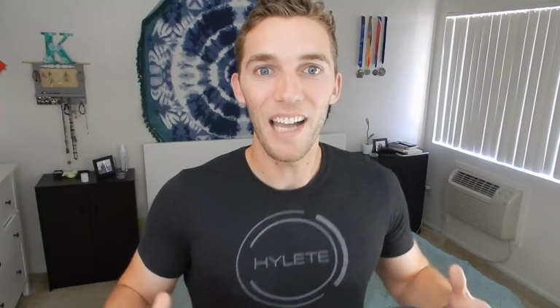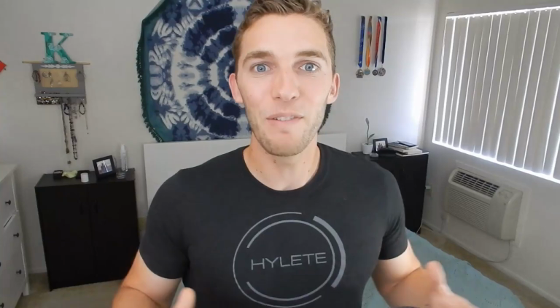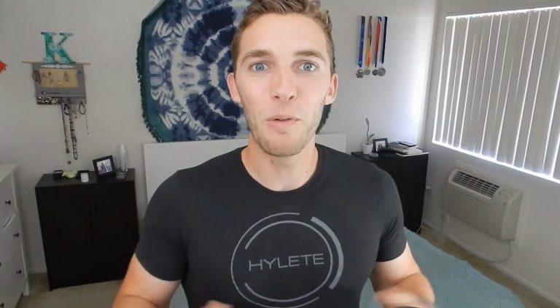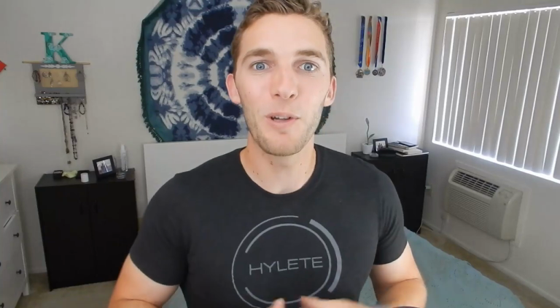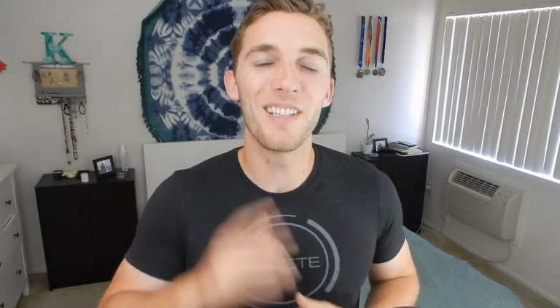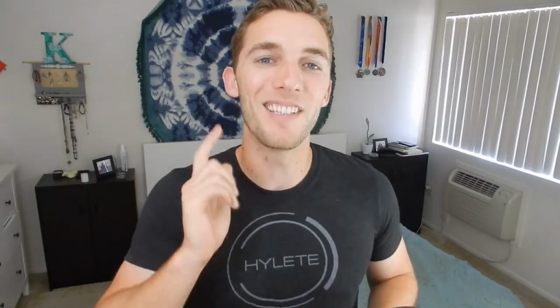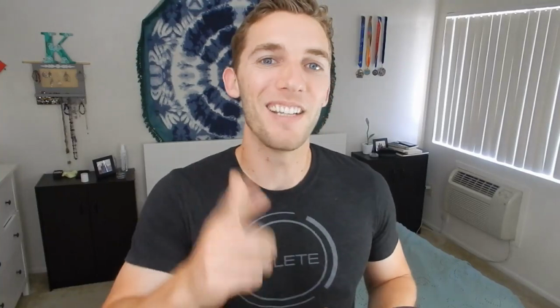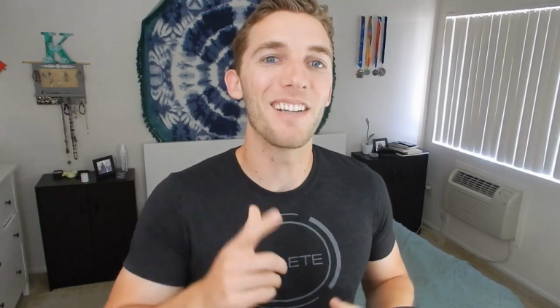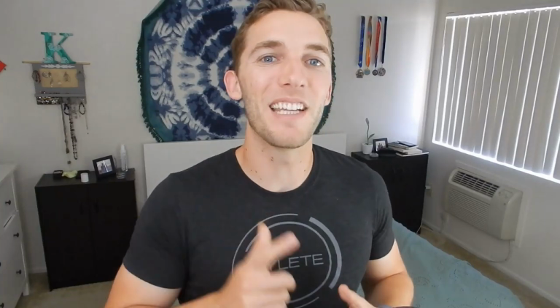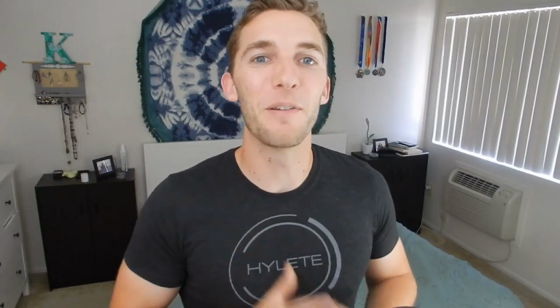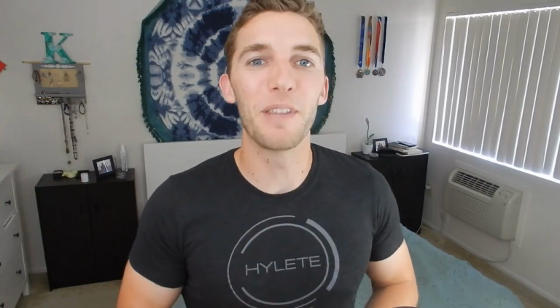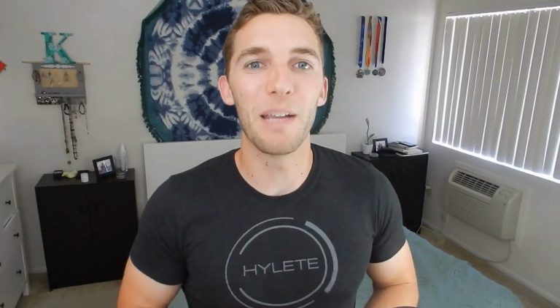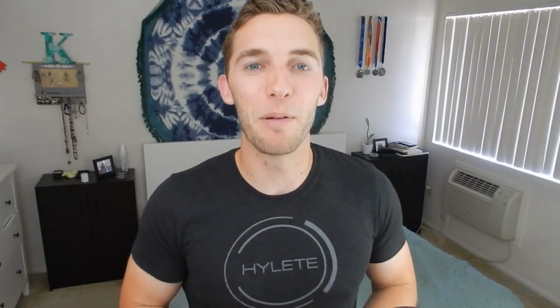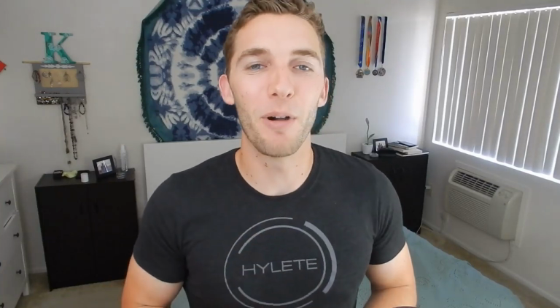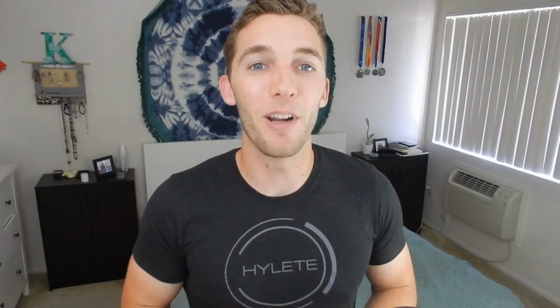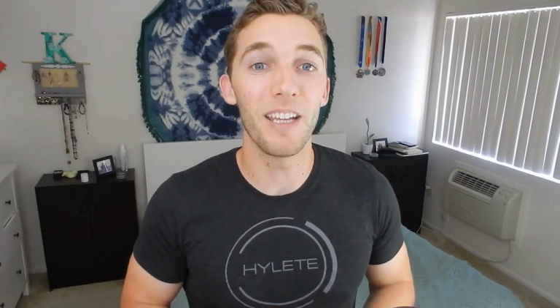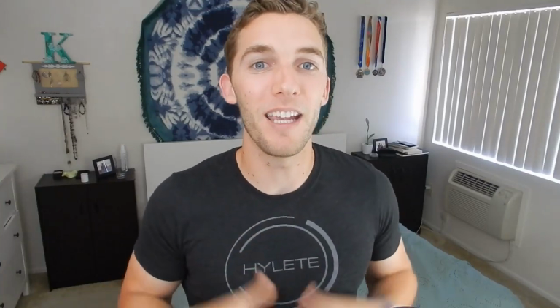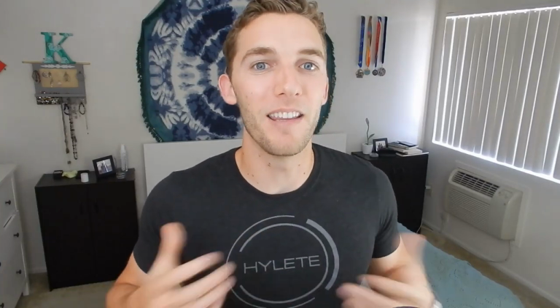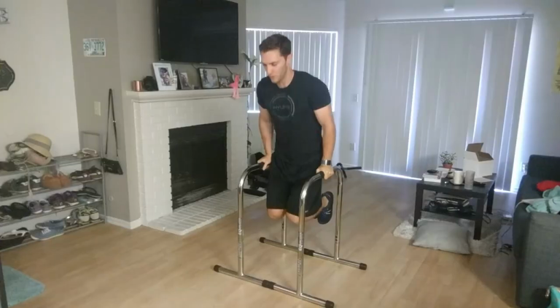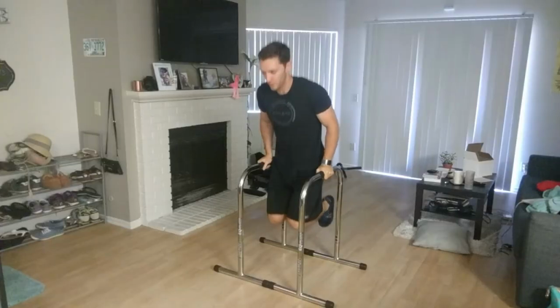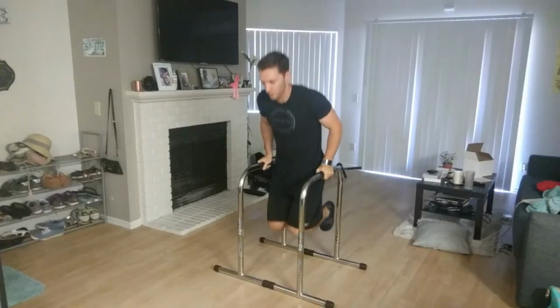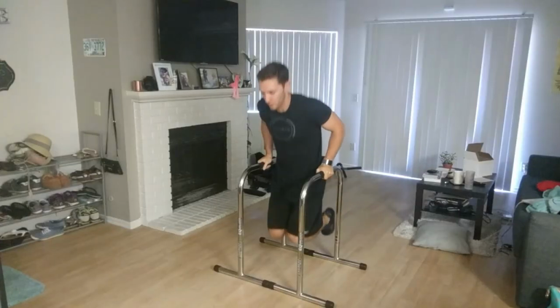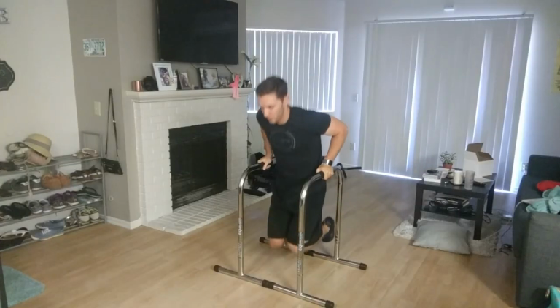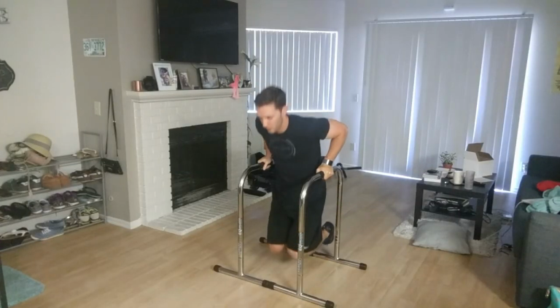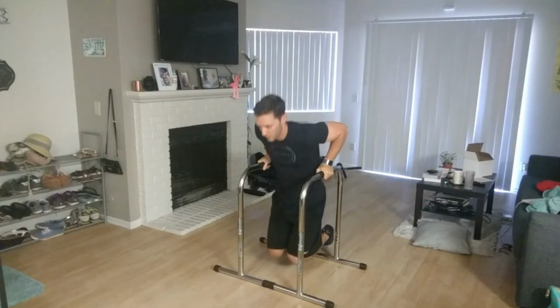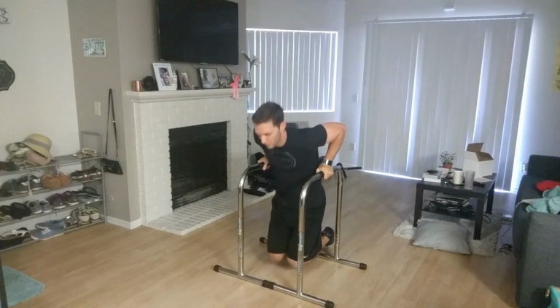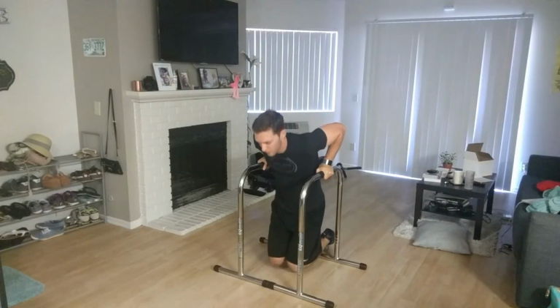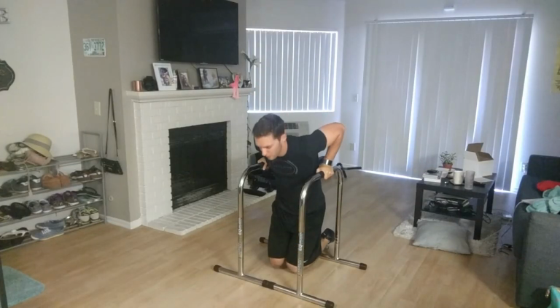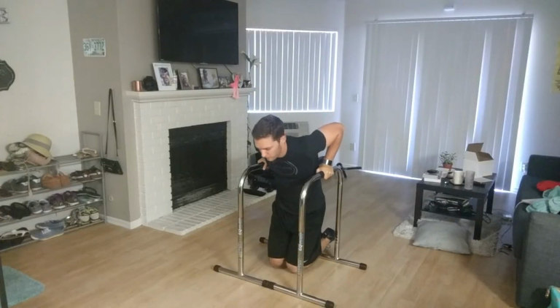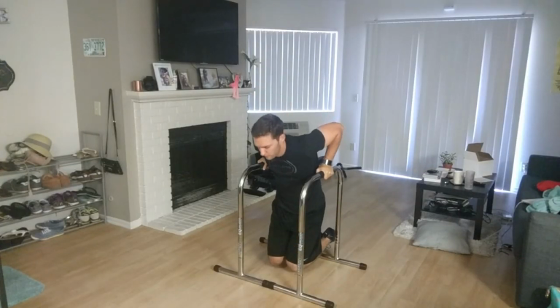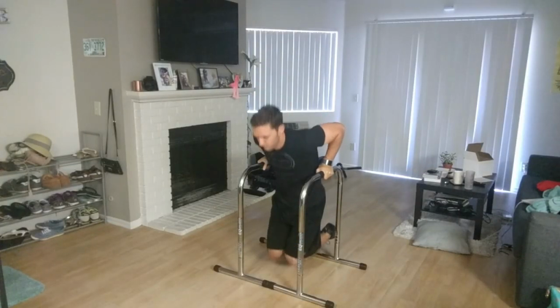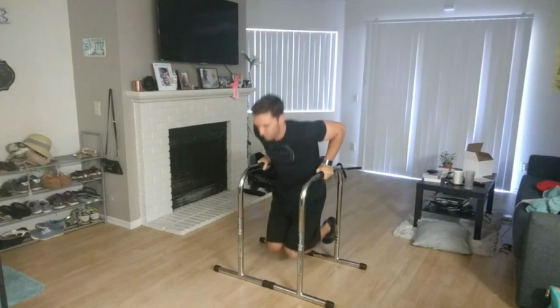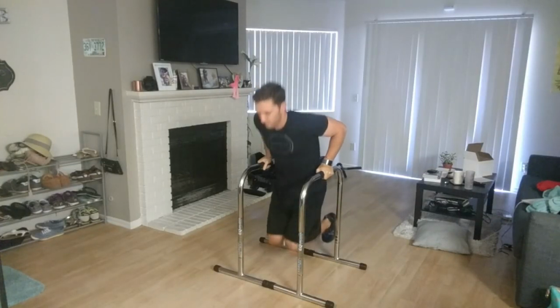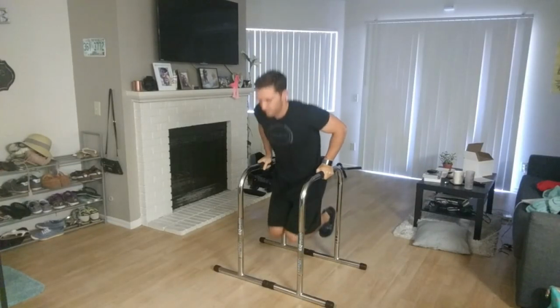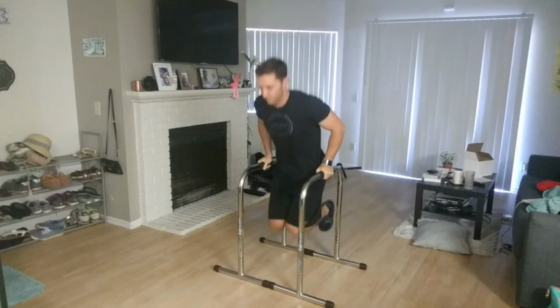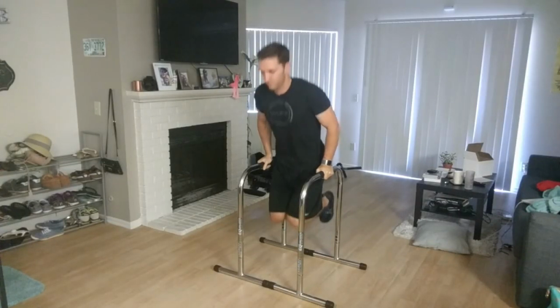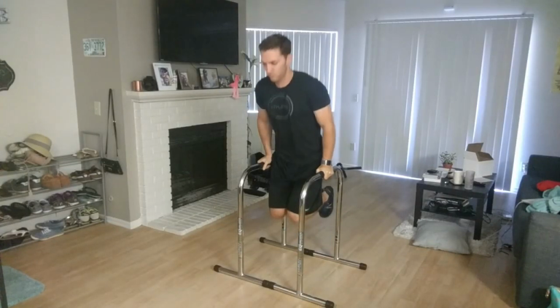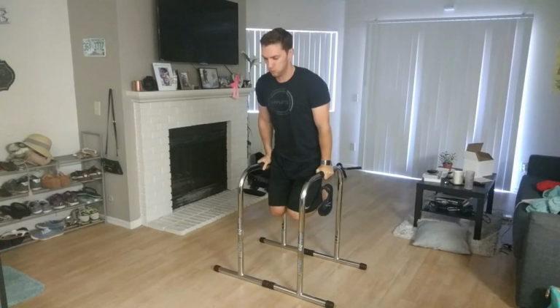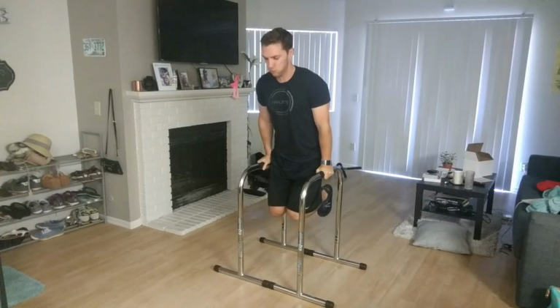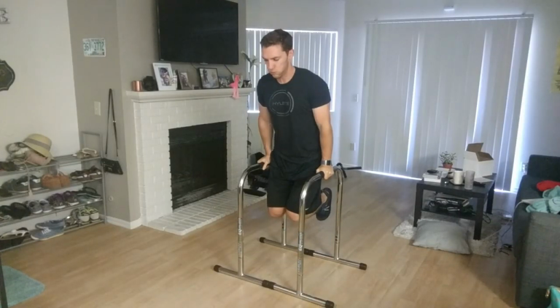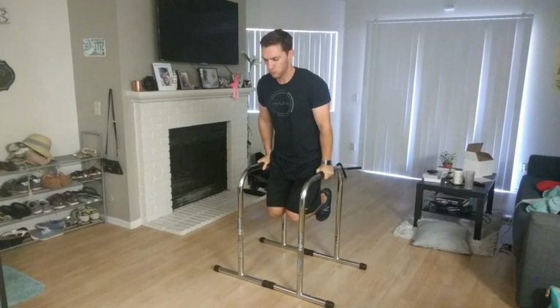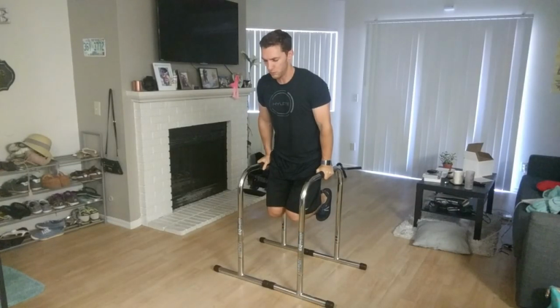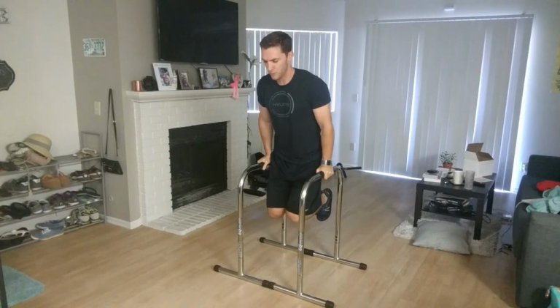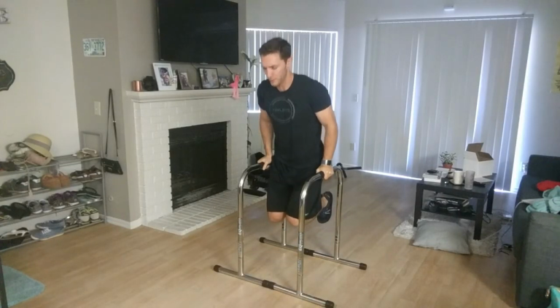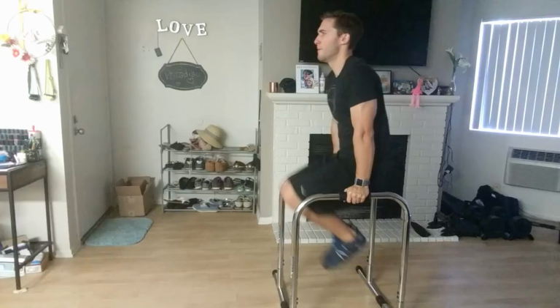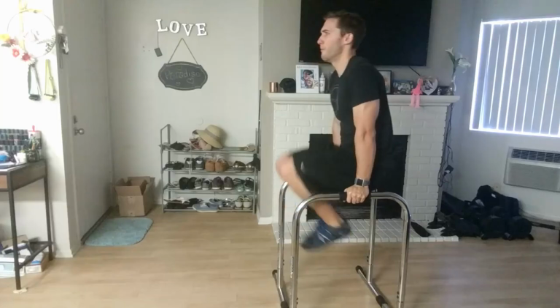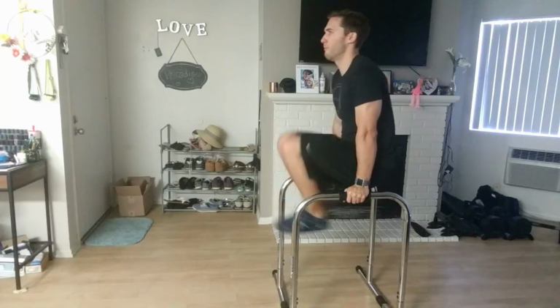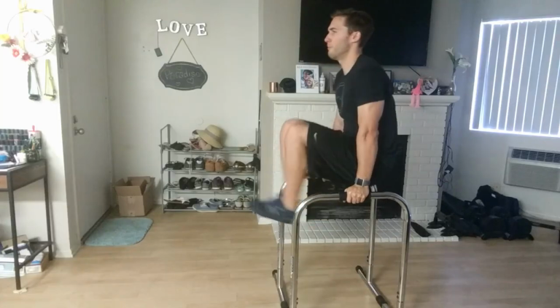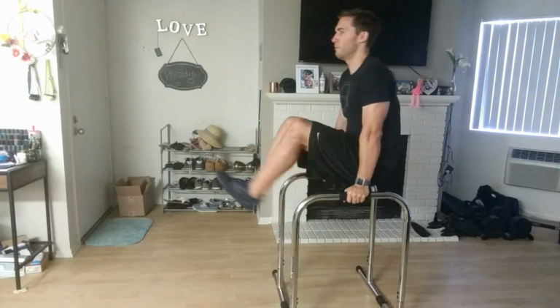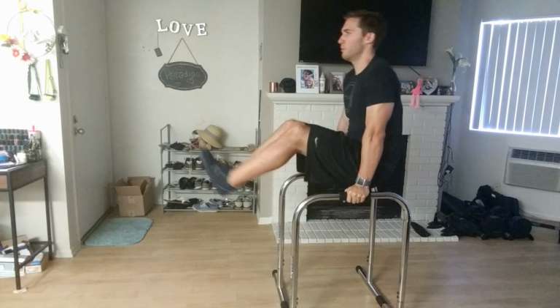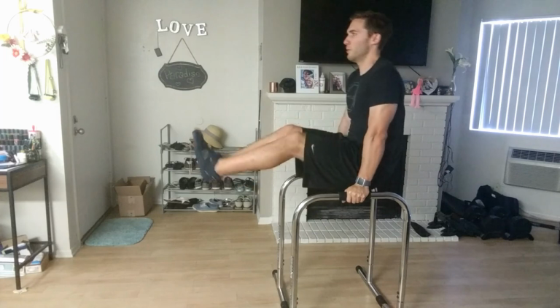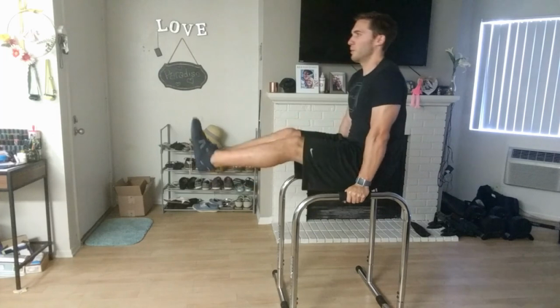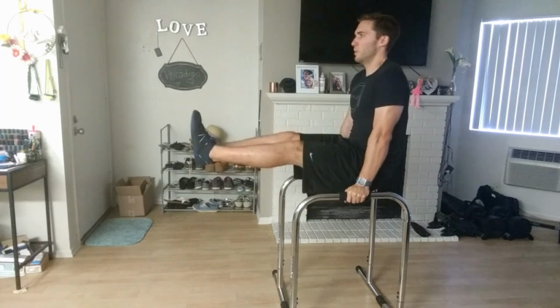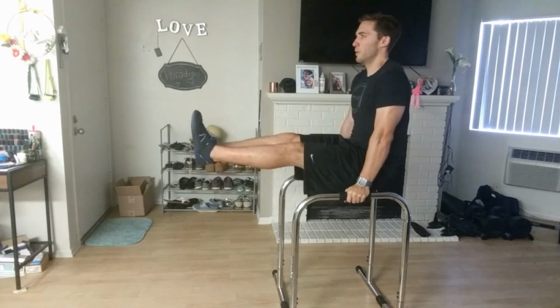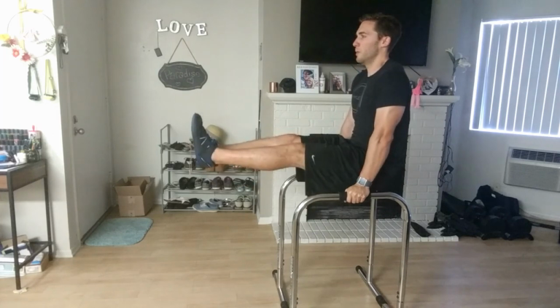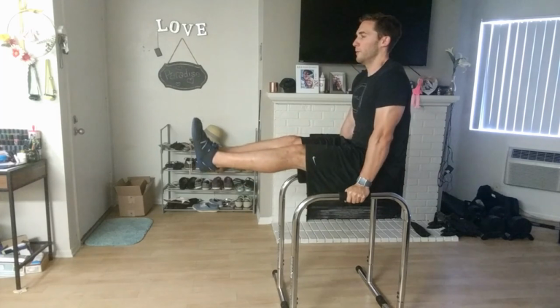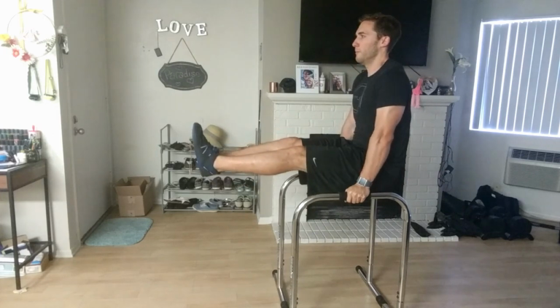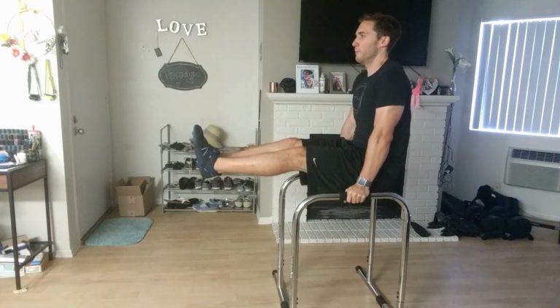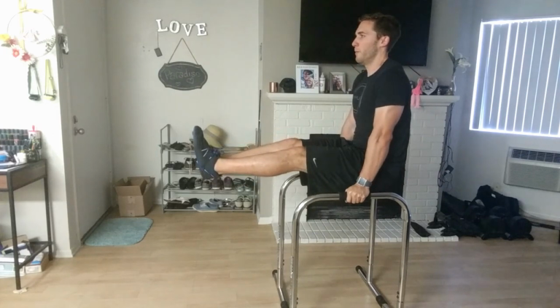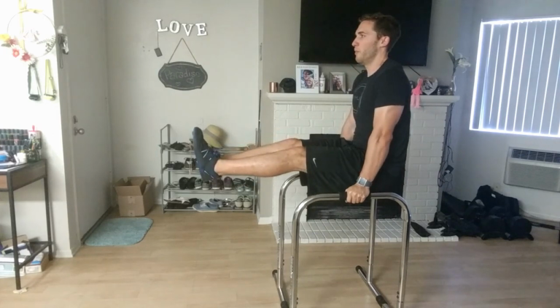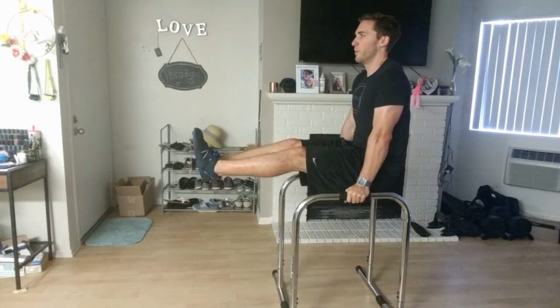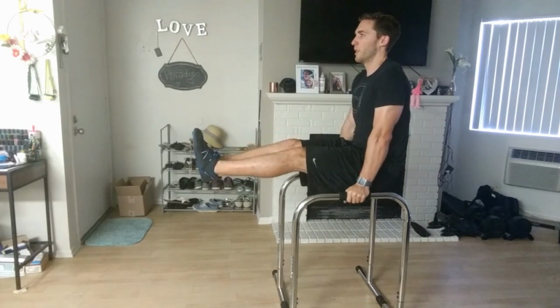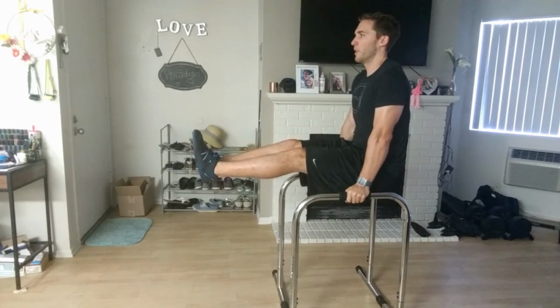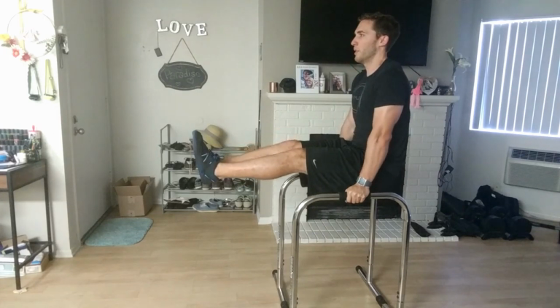Hi everyone, it's Derek here with GamerBody, and in this video I'm going to go over the Lieber Fitness Equalizer Dip Bar Station for you.